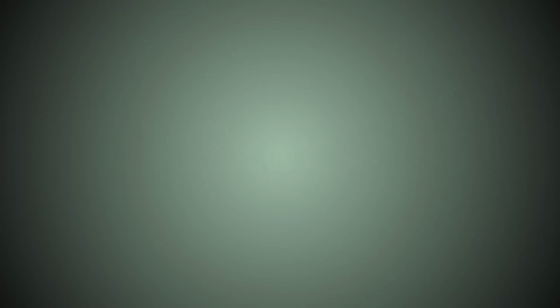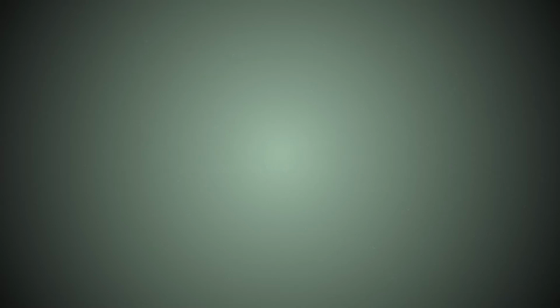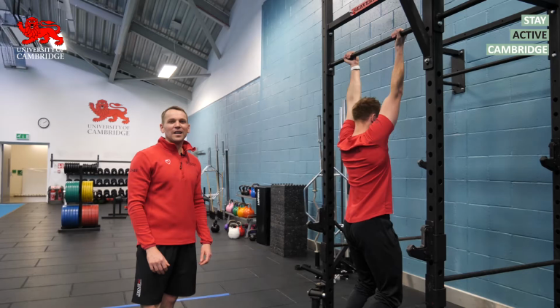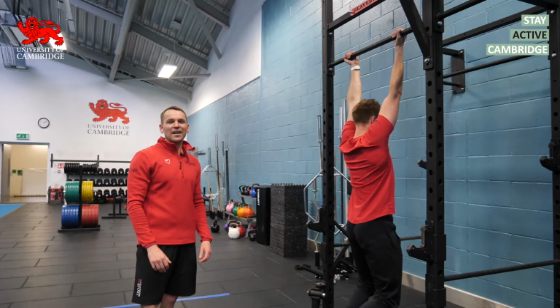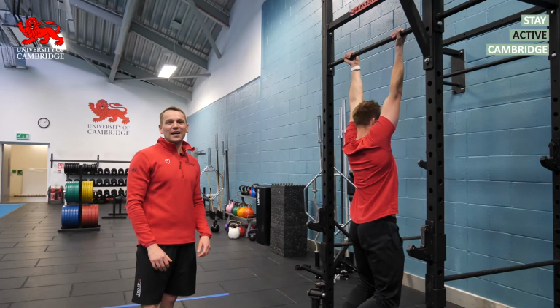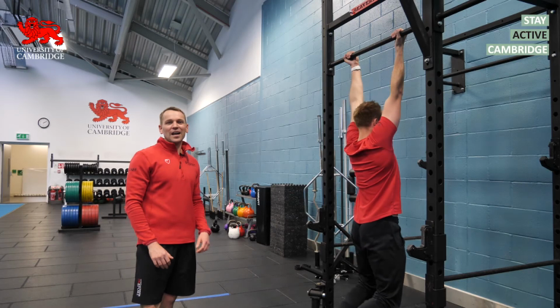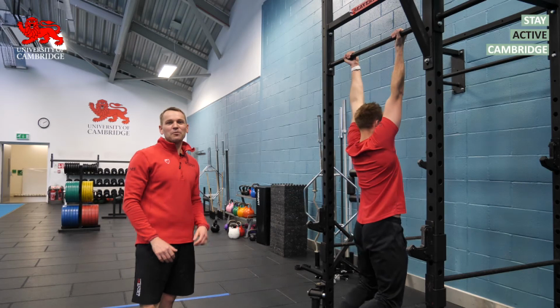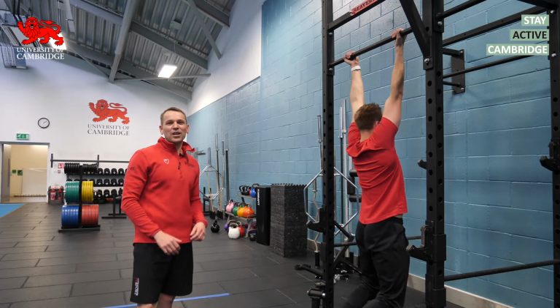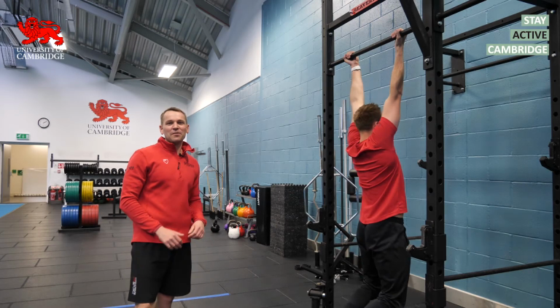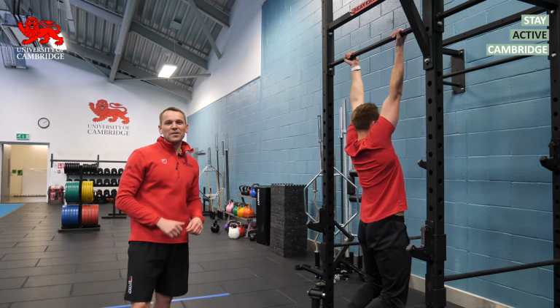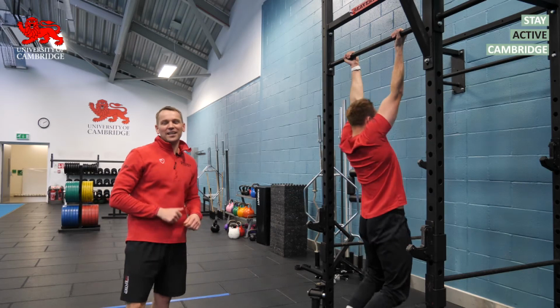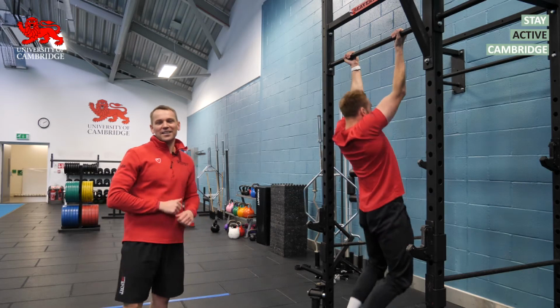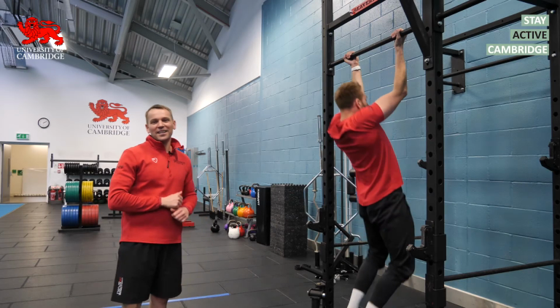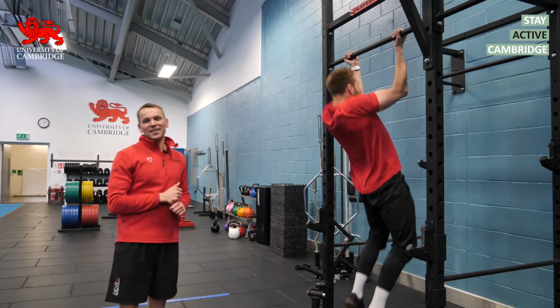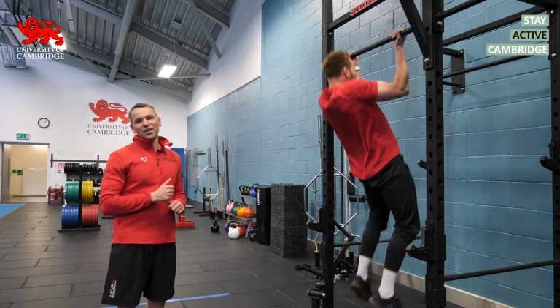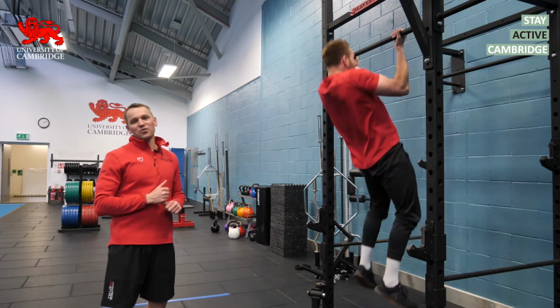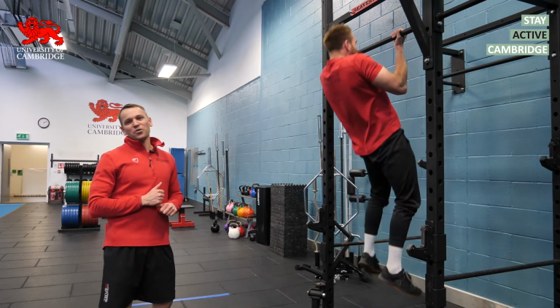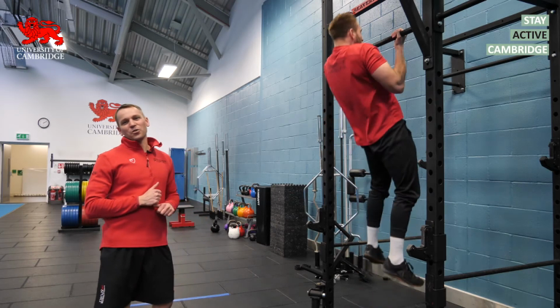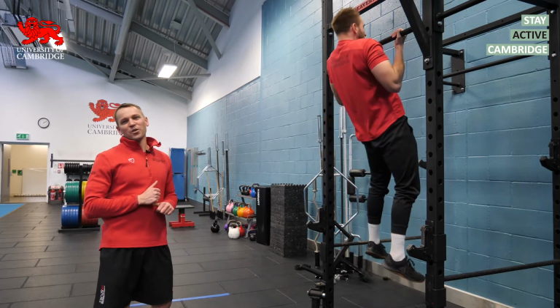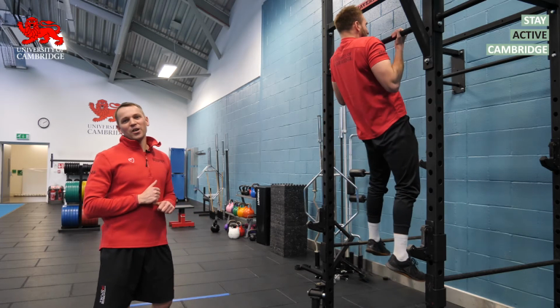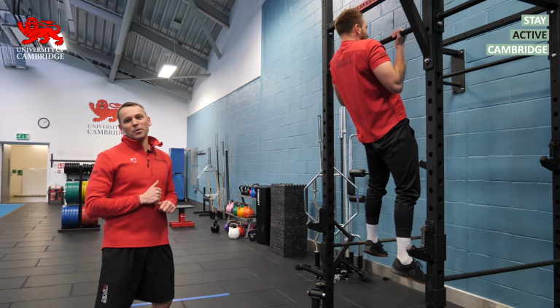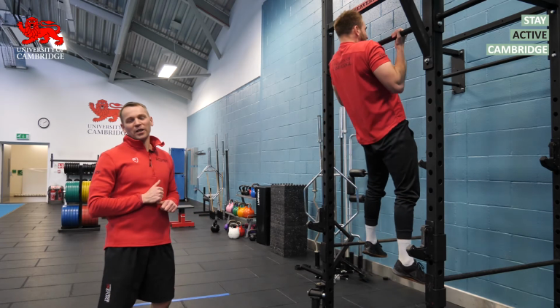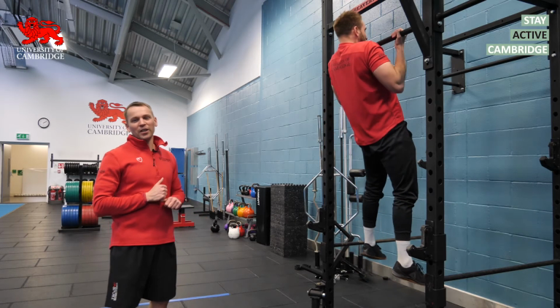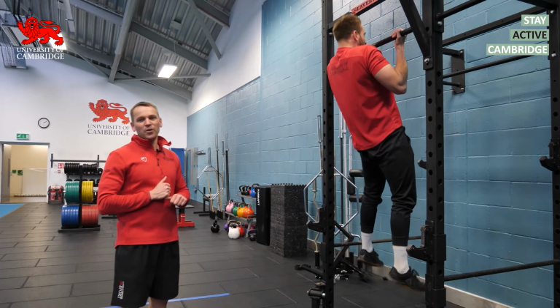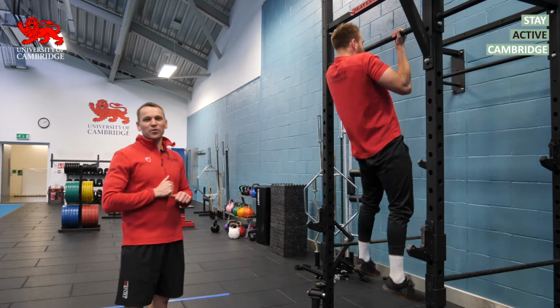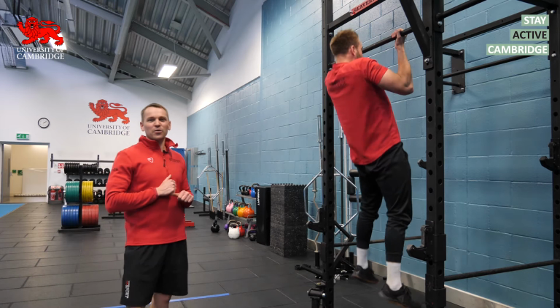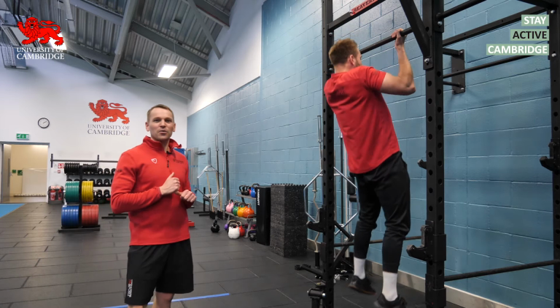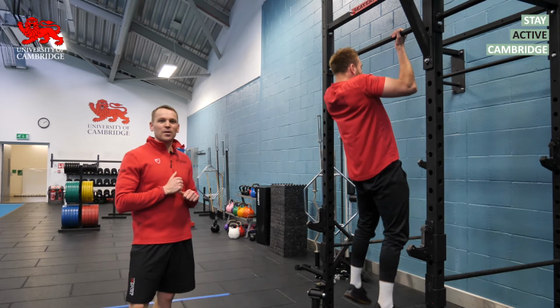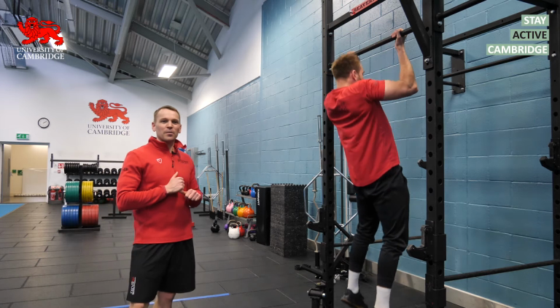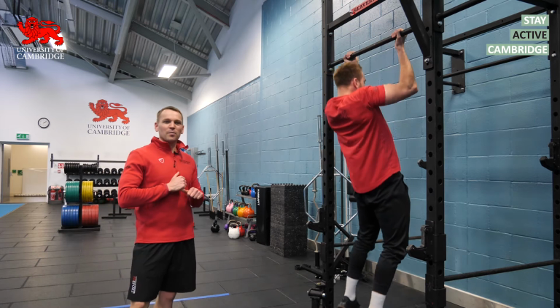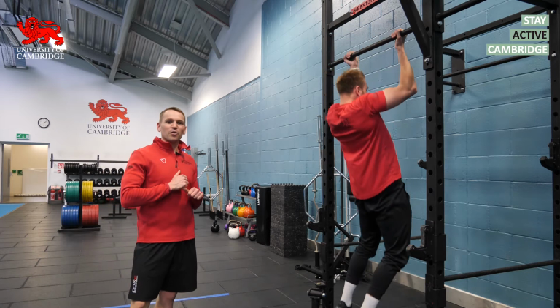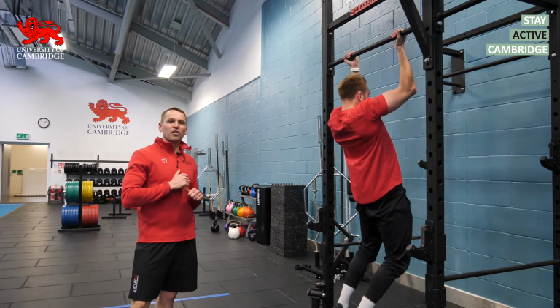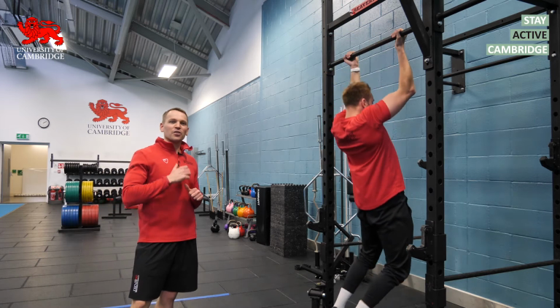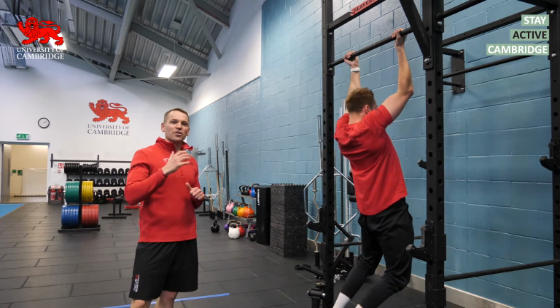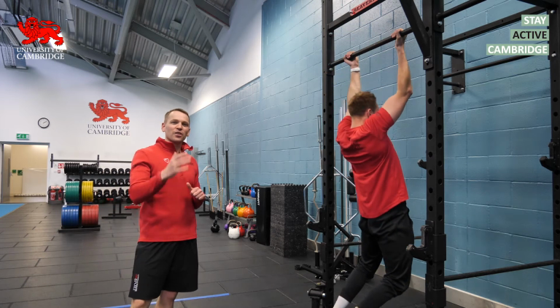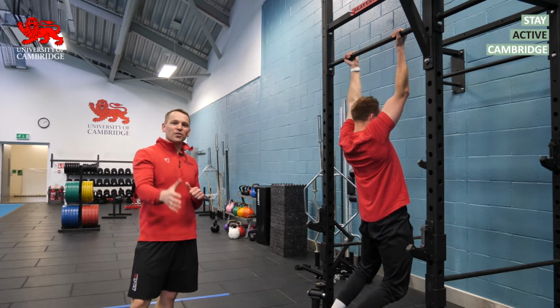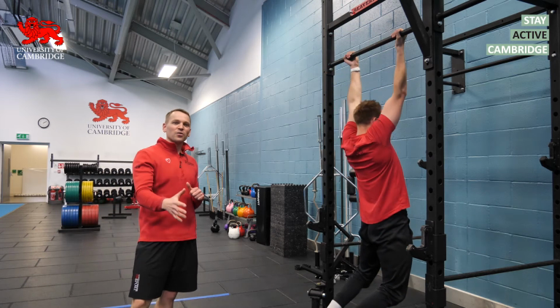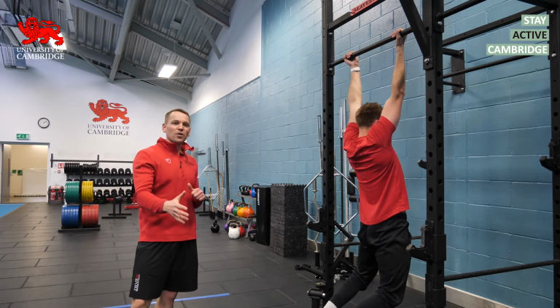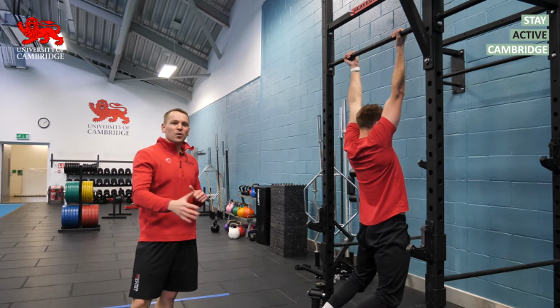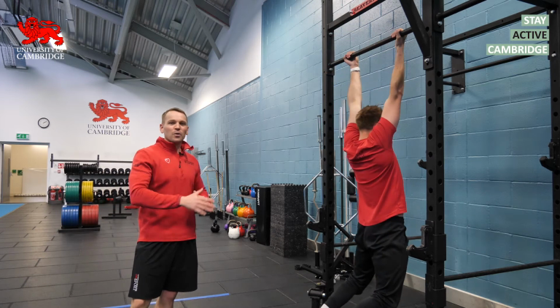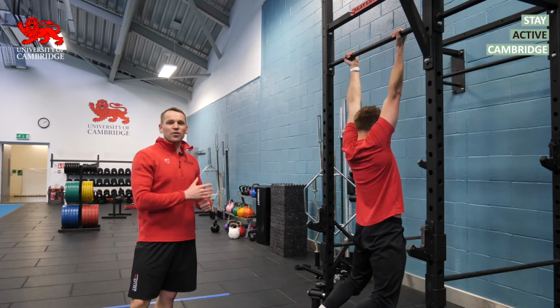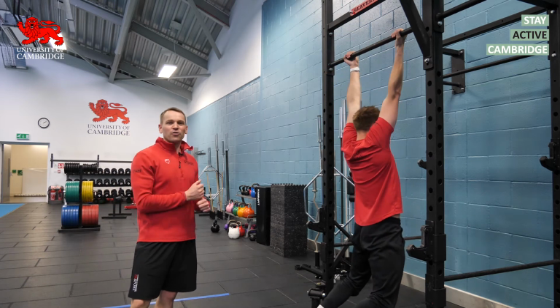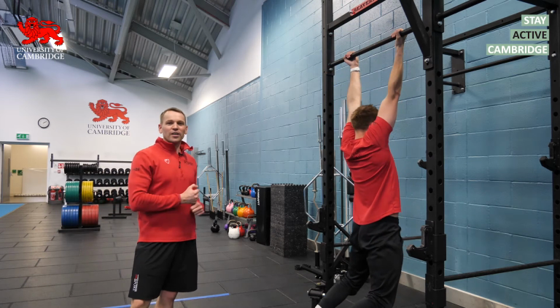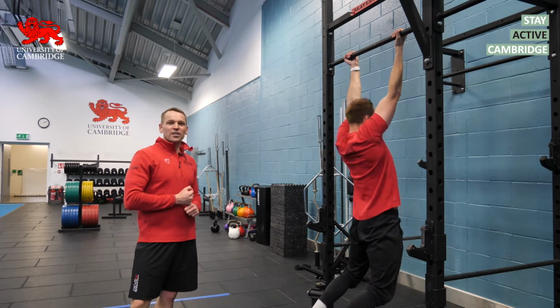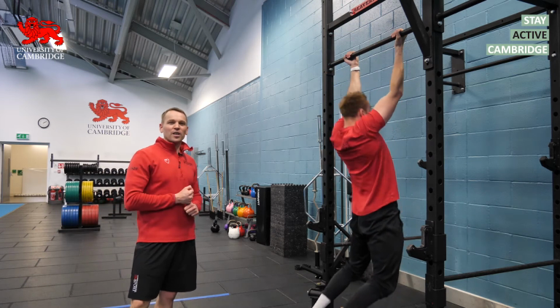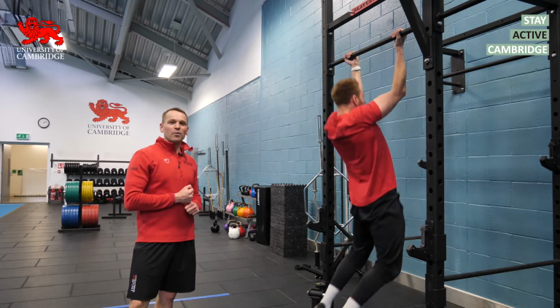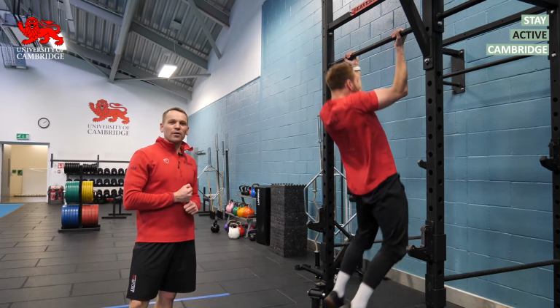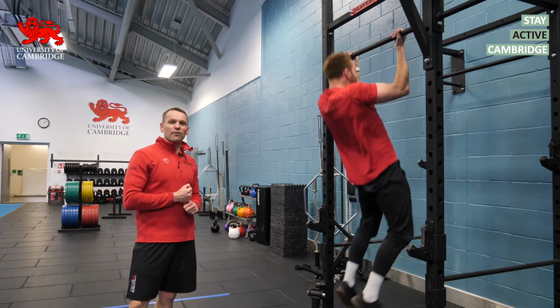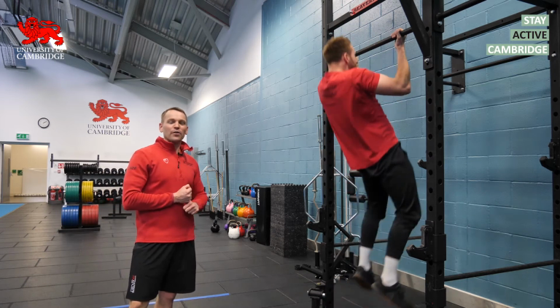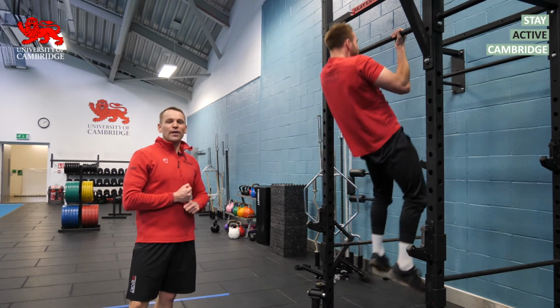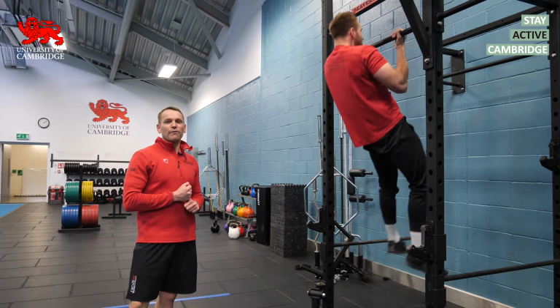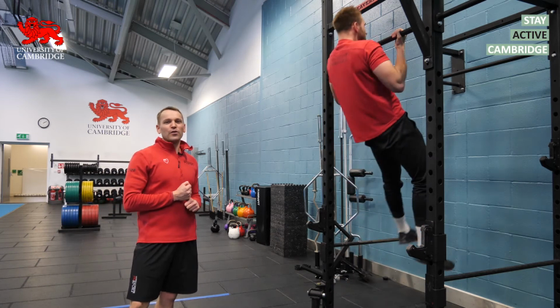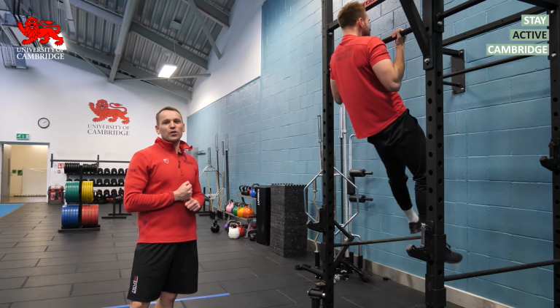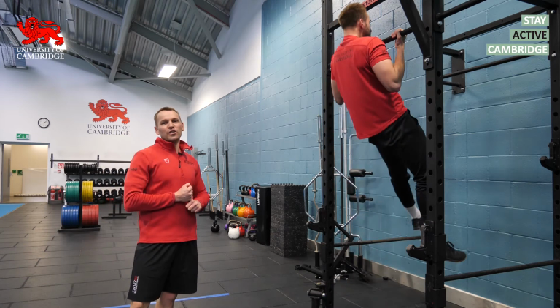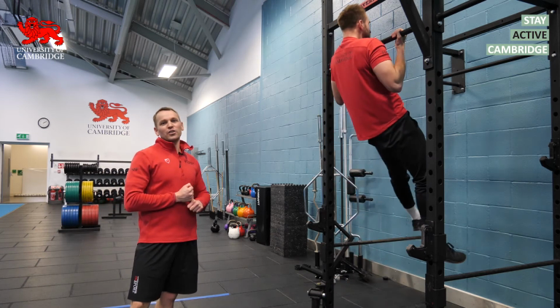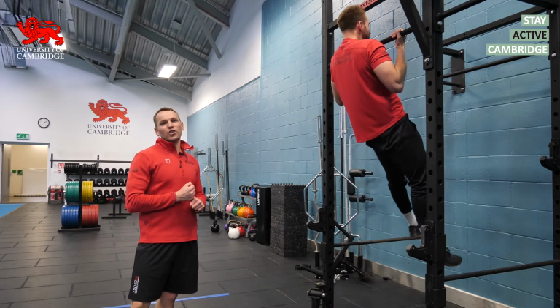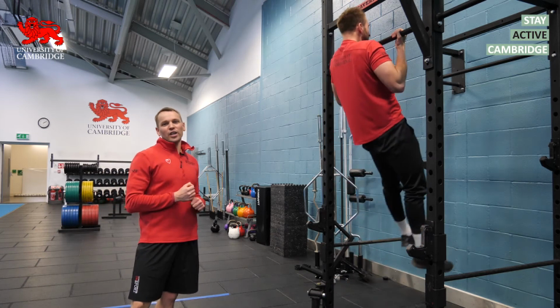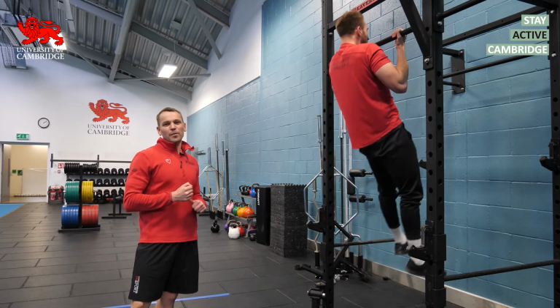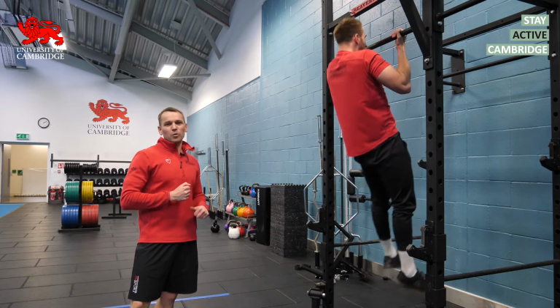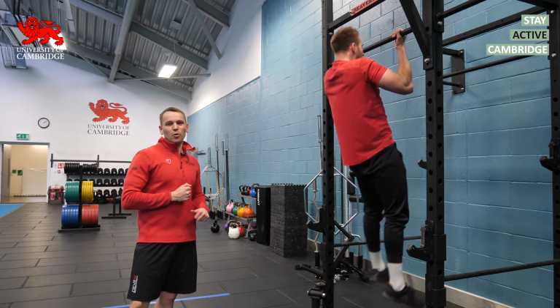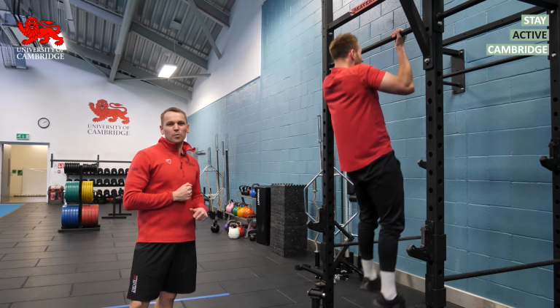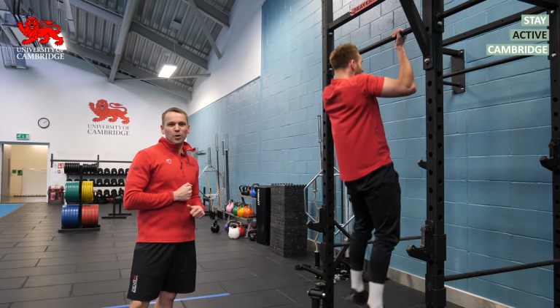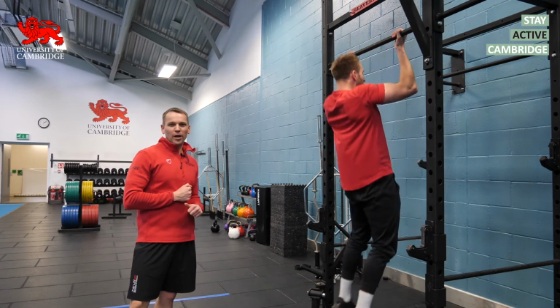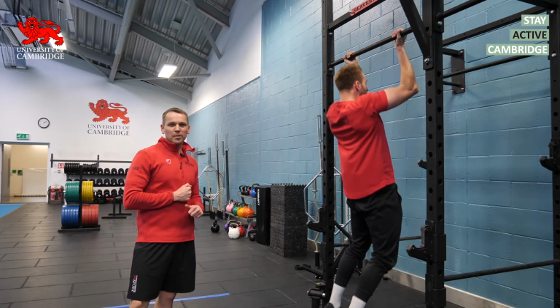Hi, I'm James, and in today's Coach's Corner we're going to go through some of the progressions I use when training someone for their first chin-up or pull-up.